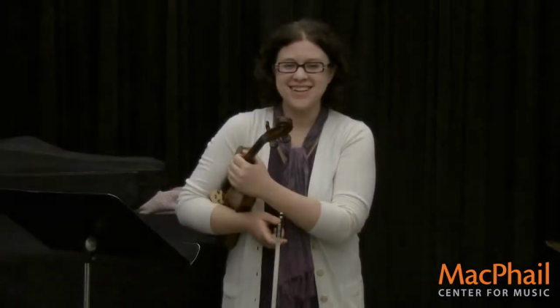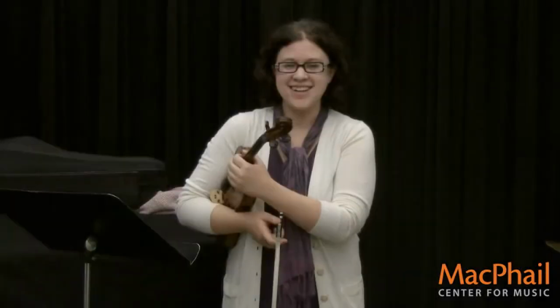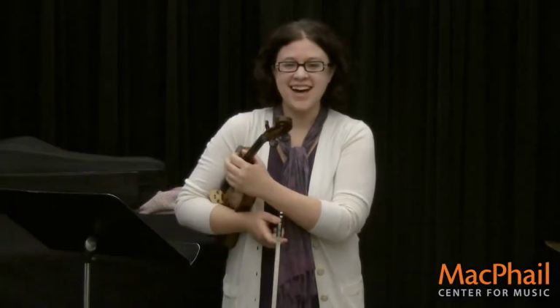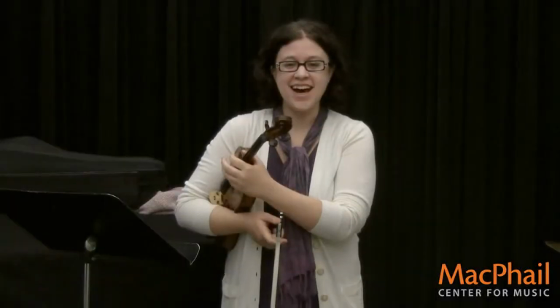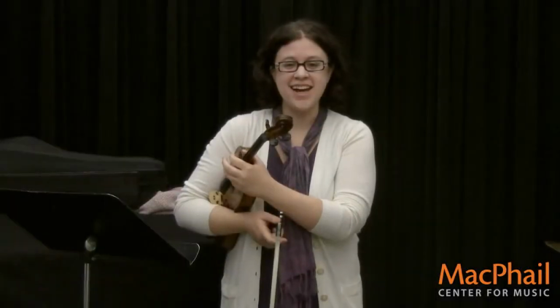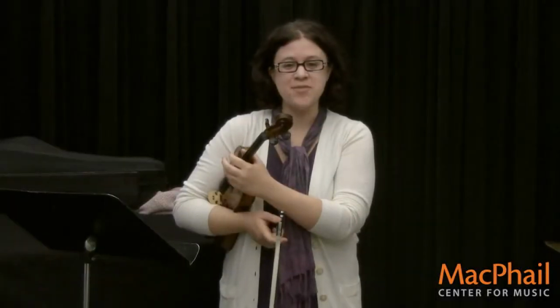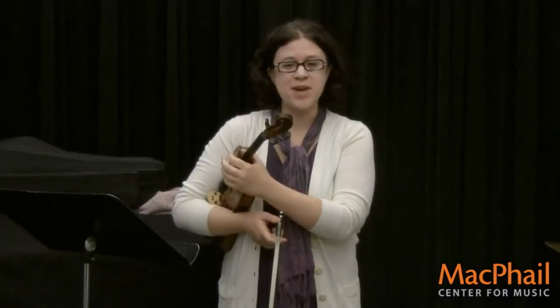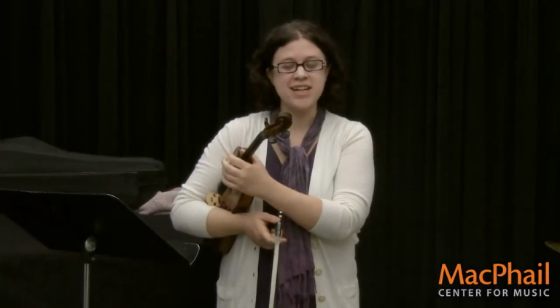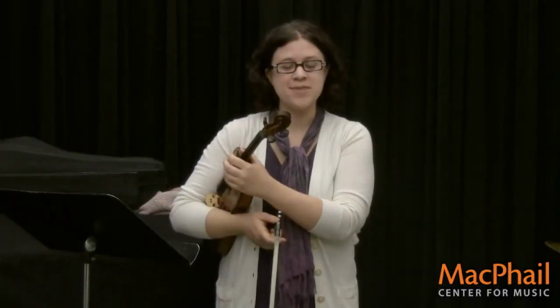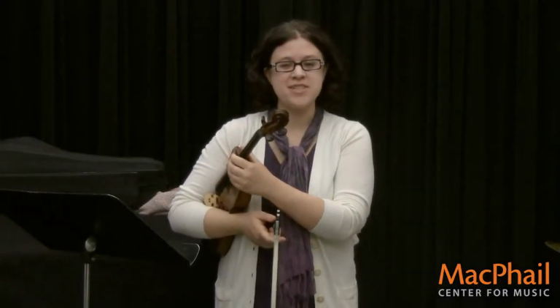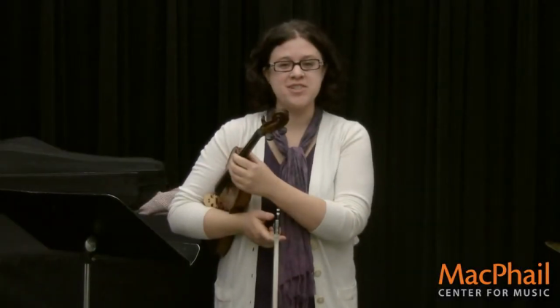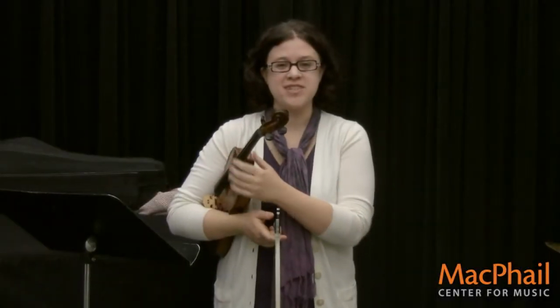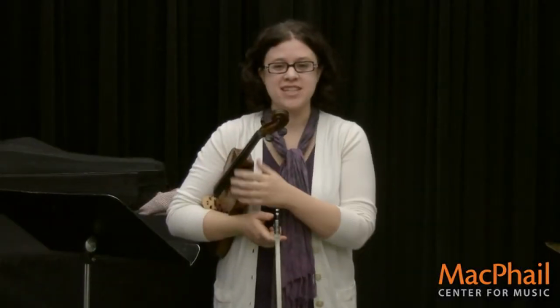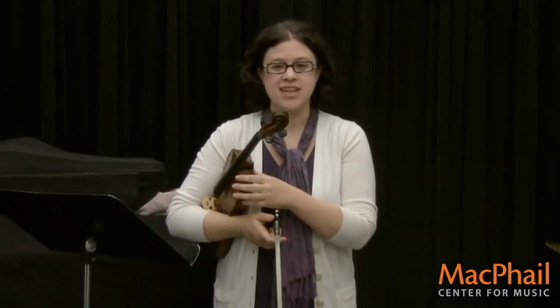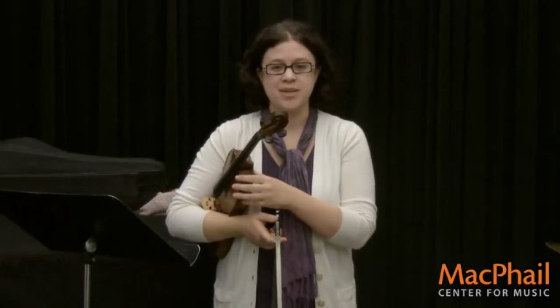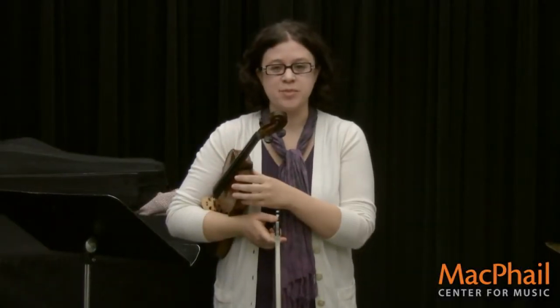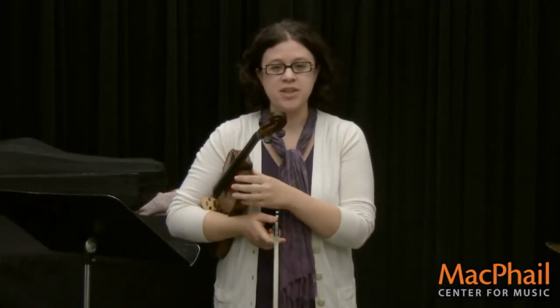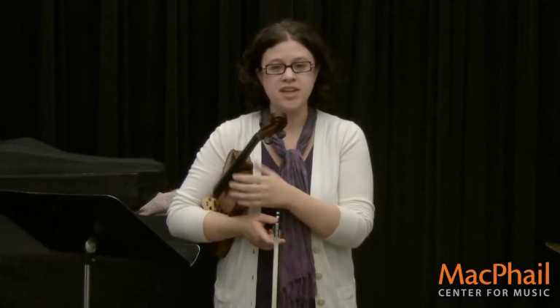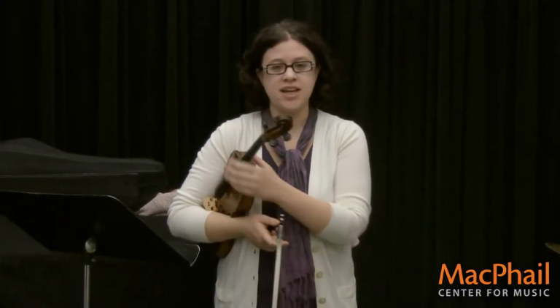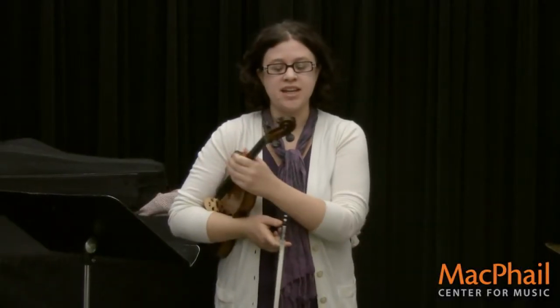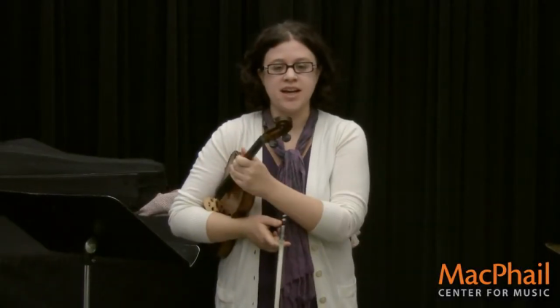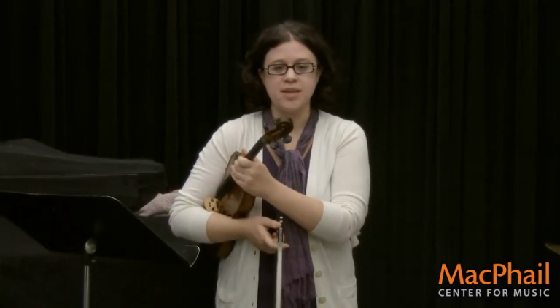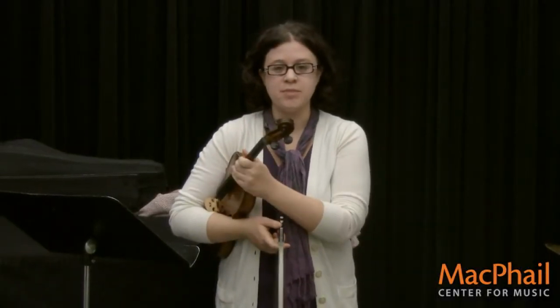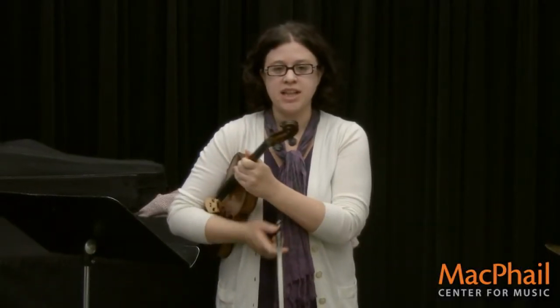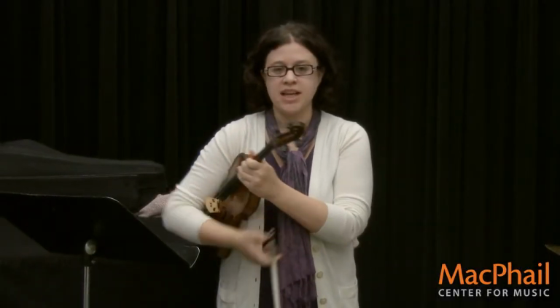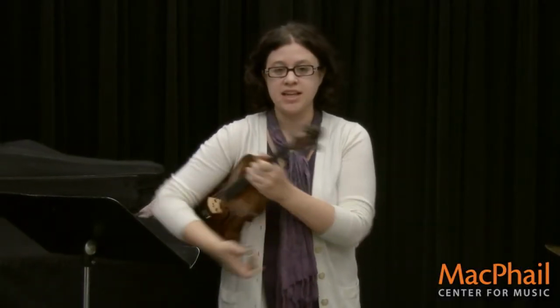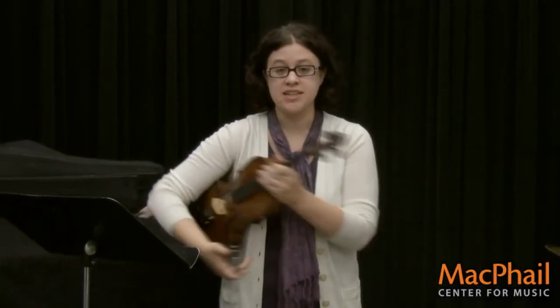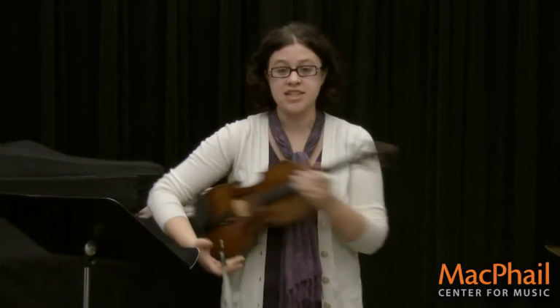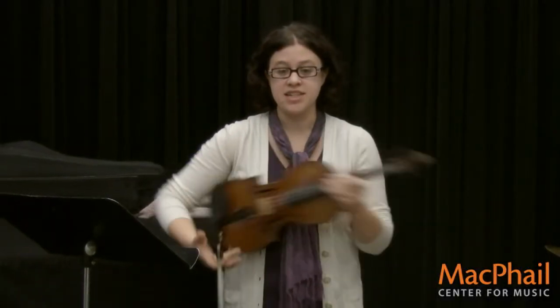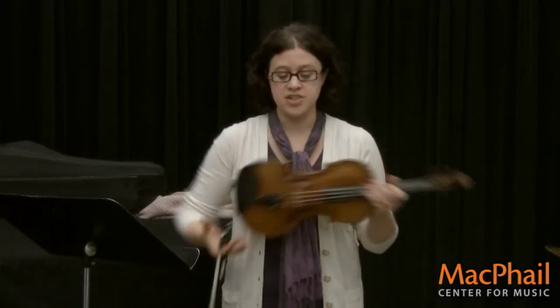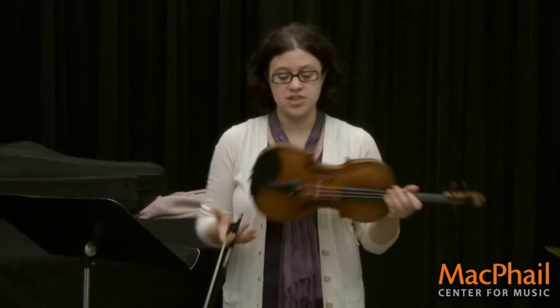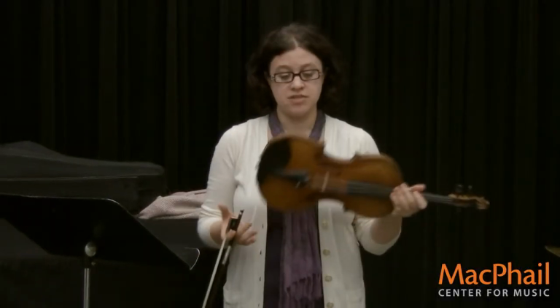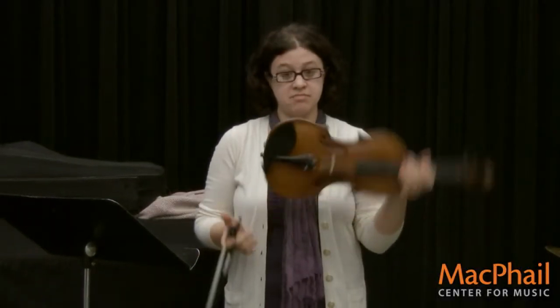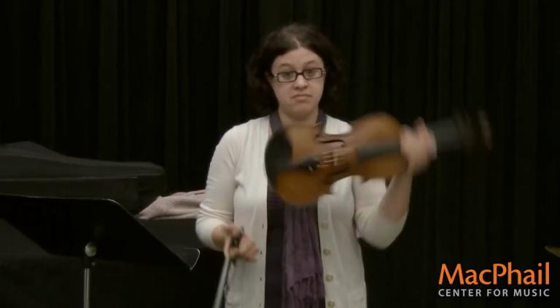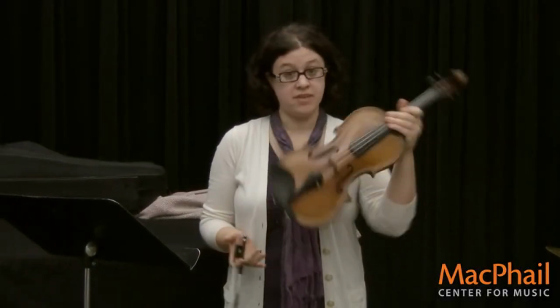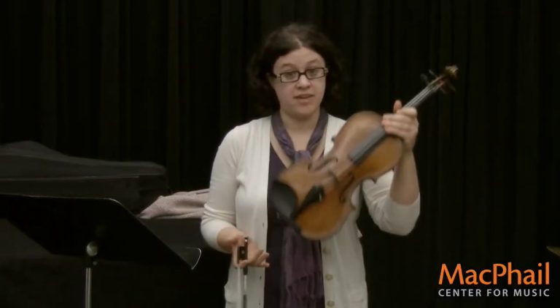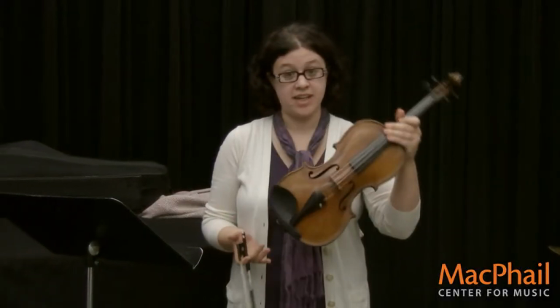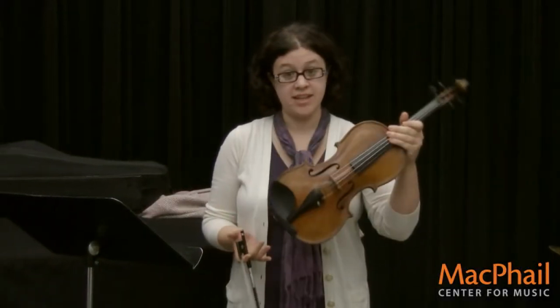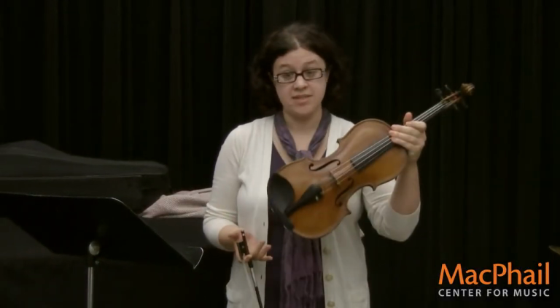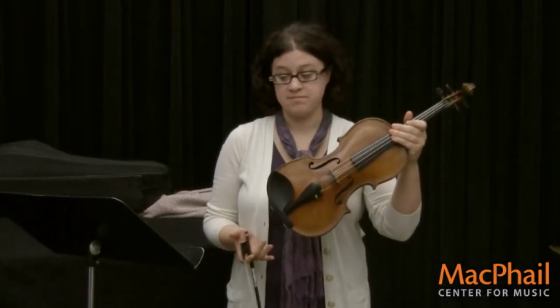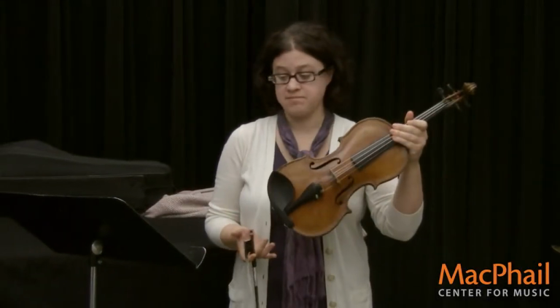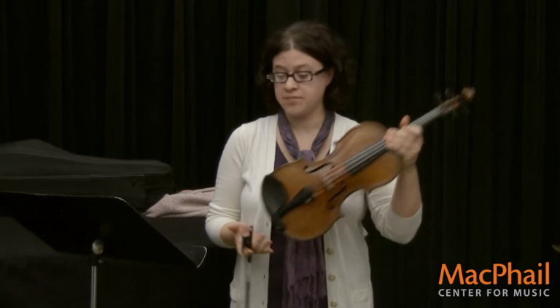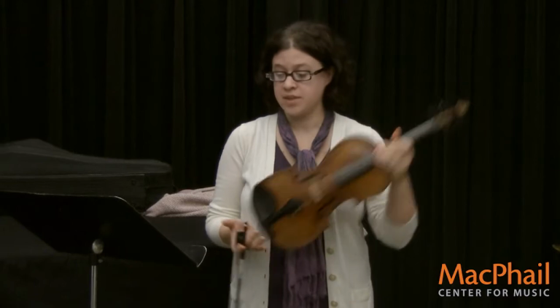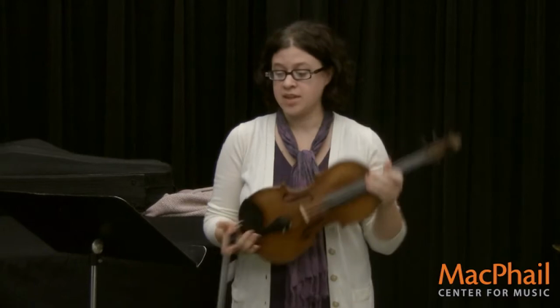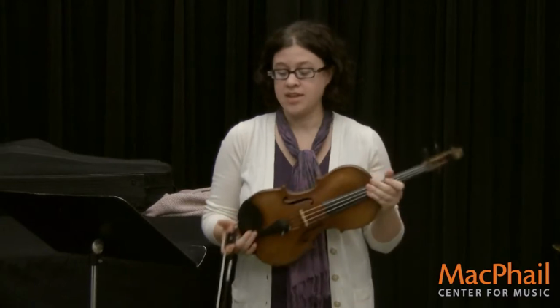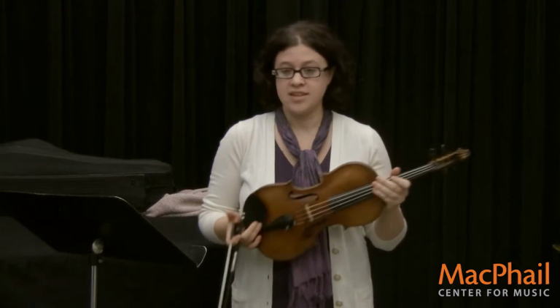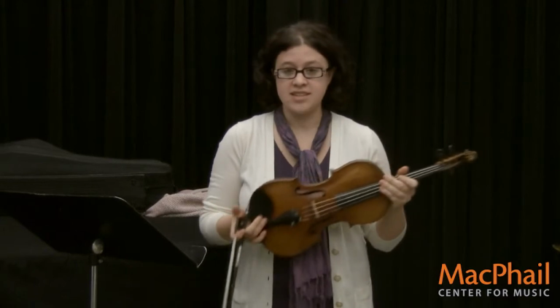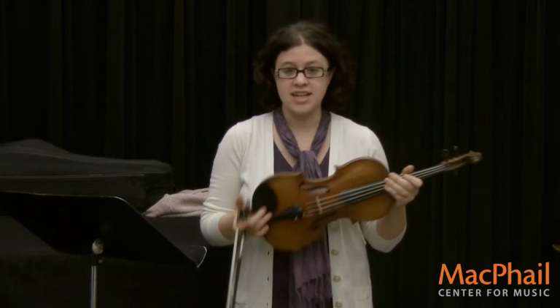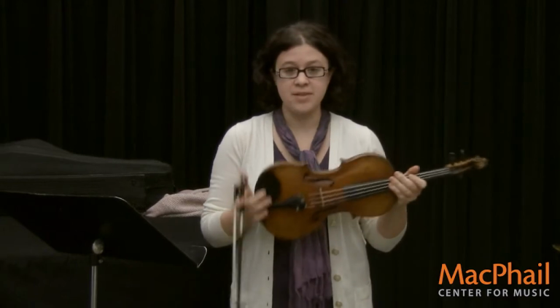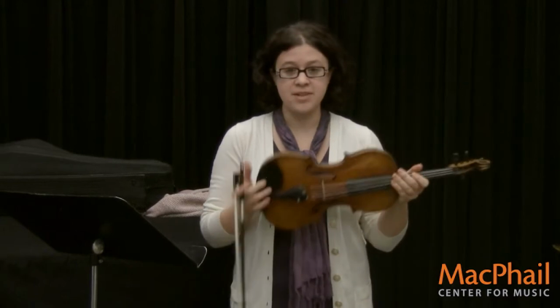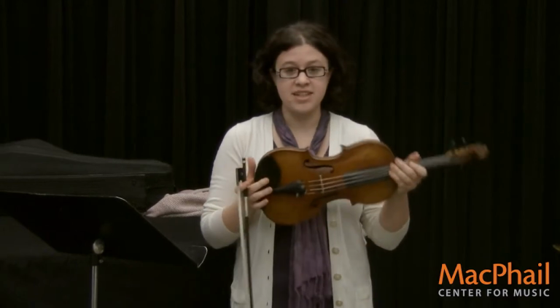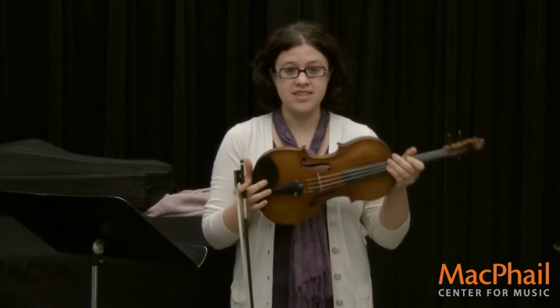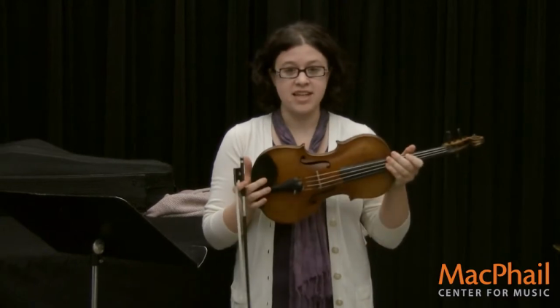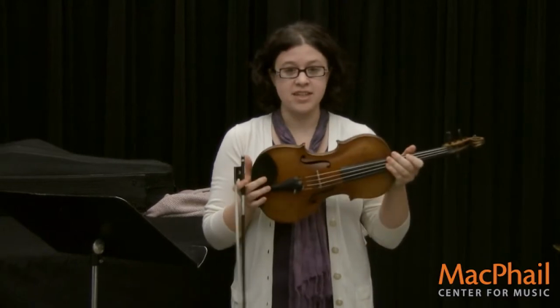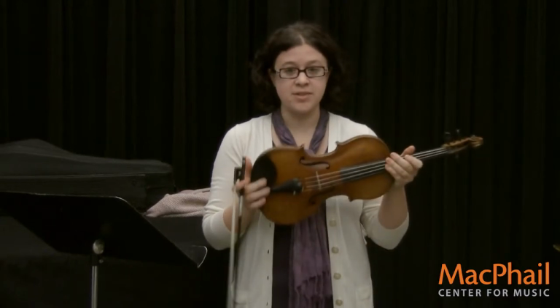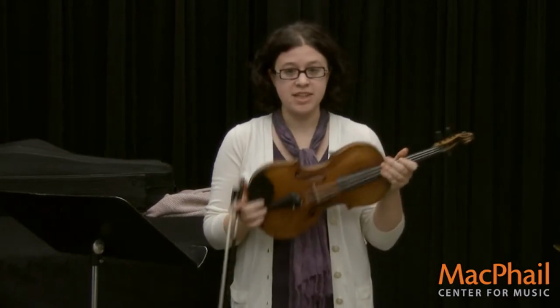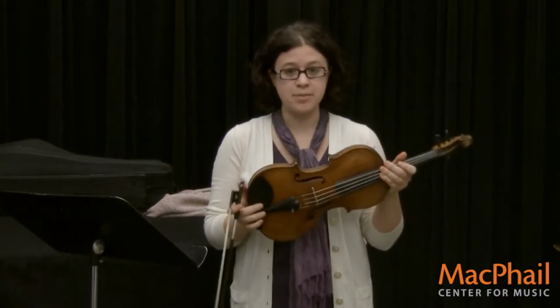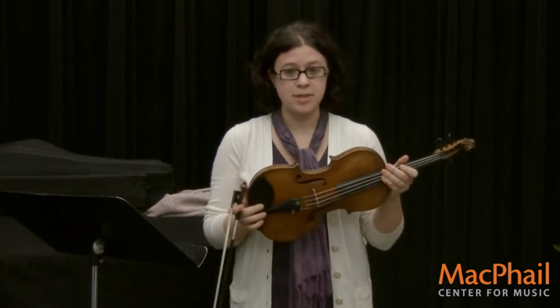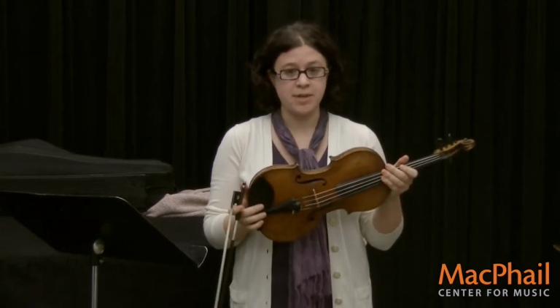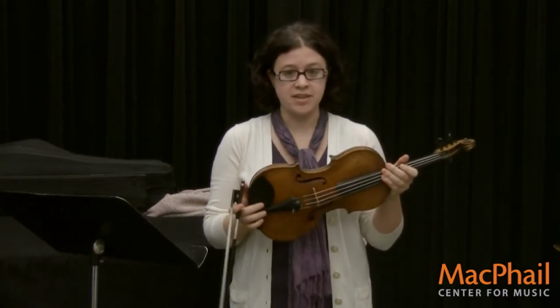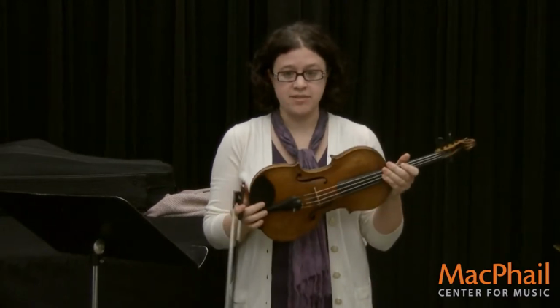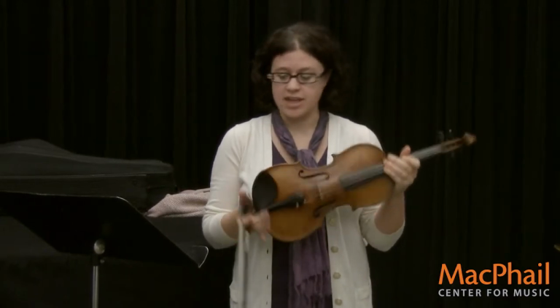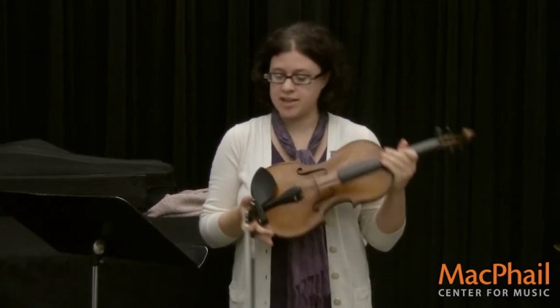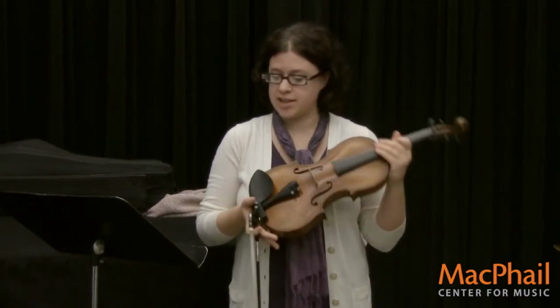Hi, my name is Teresa Campbell, and I play and teach the violin. Today I'm going to tell you a little bit about the violin.